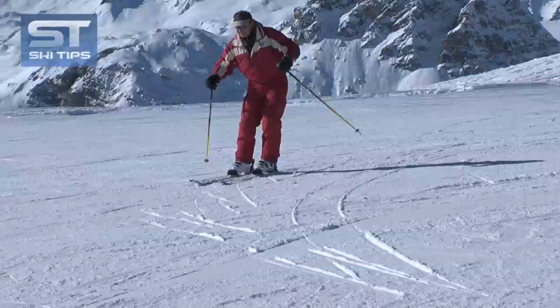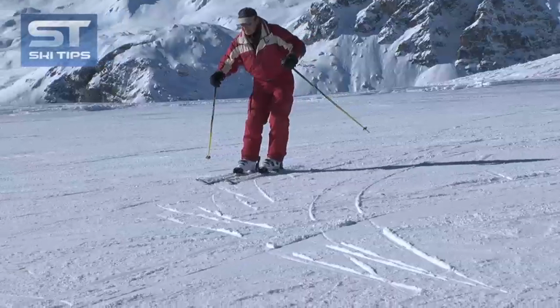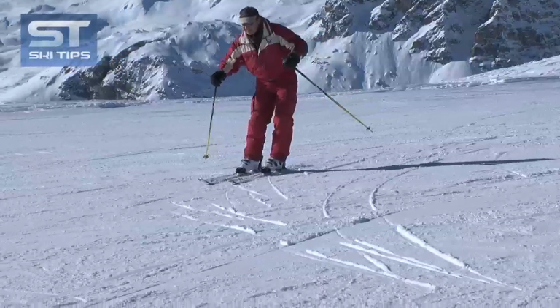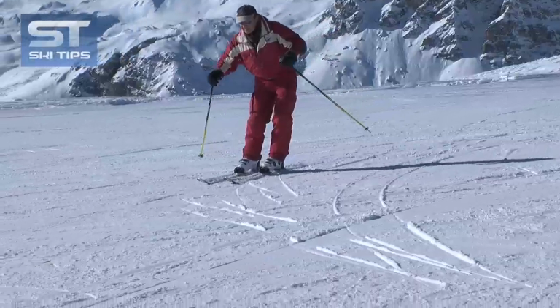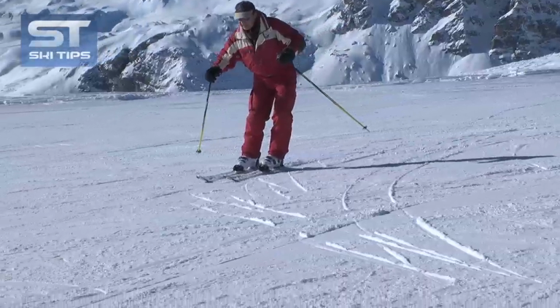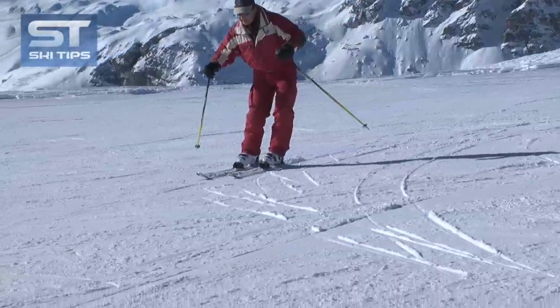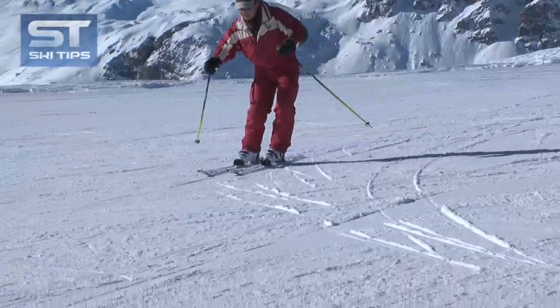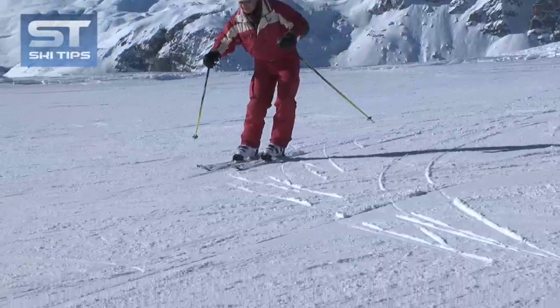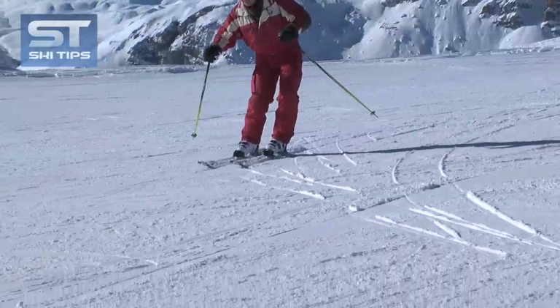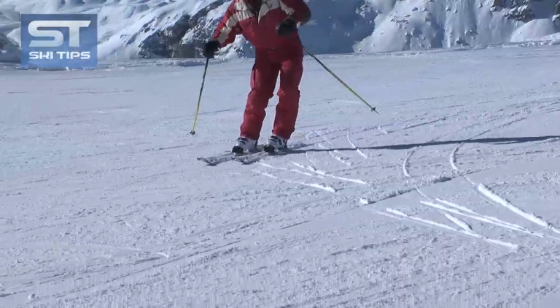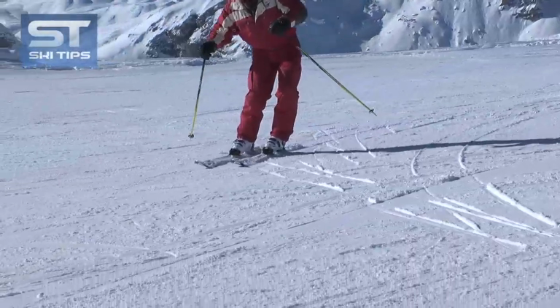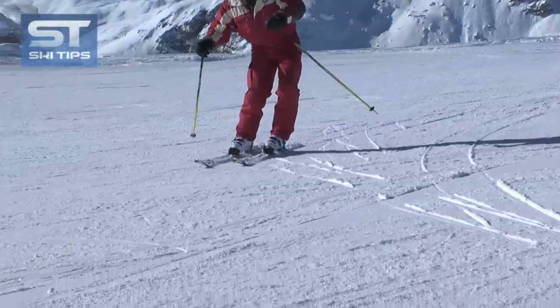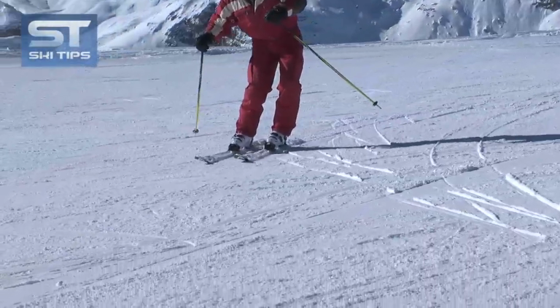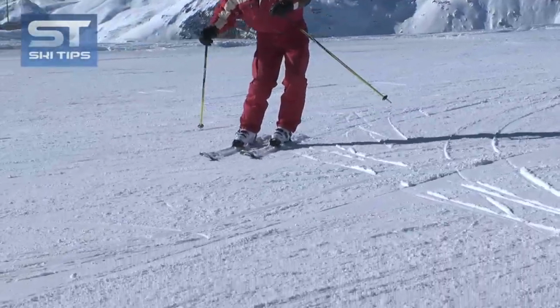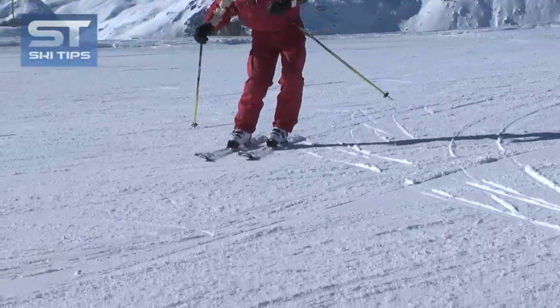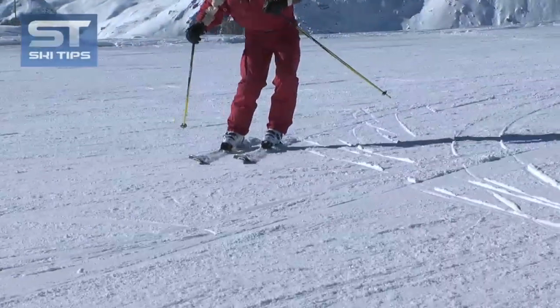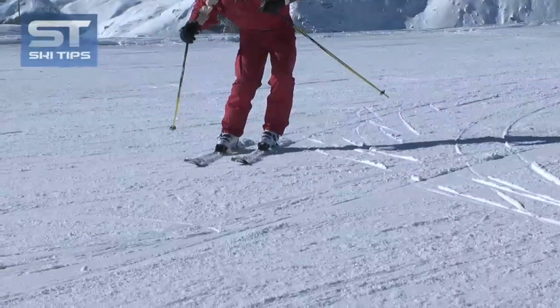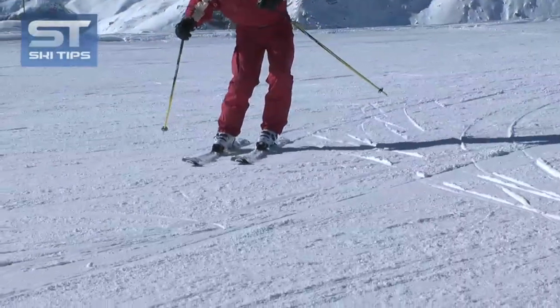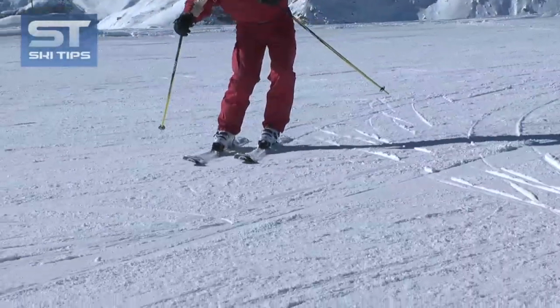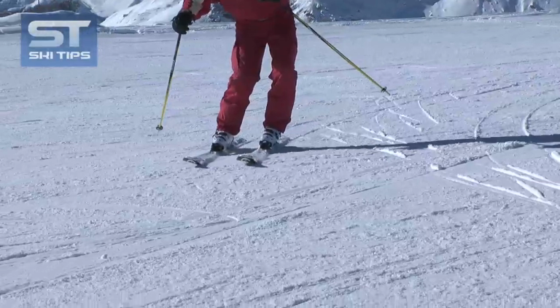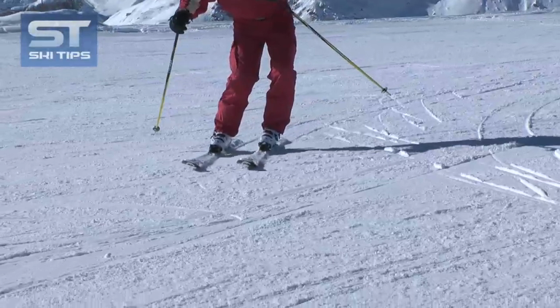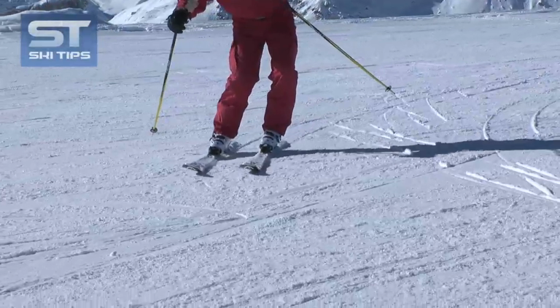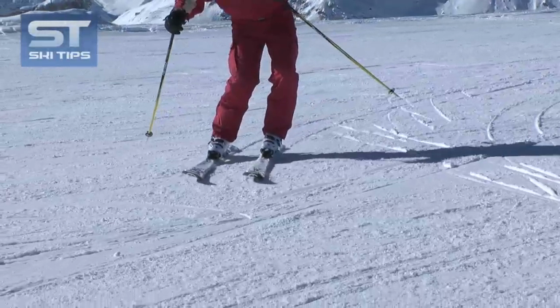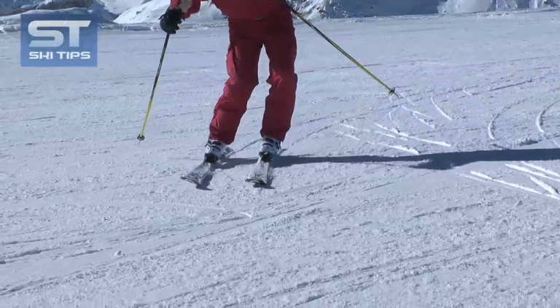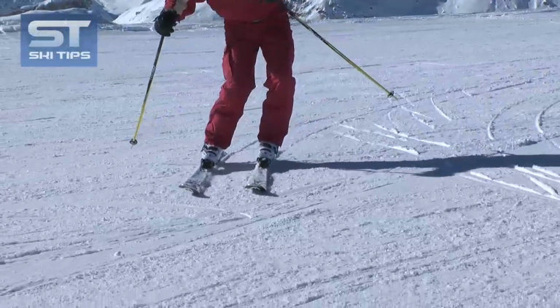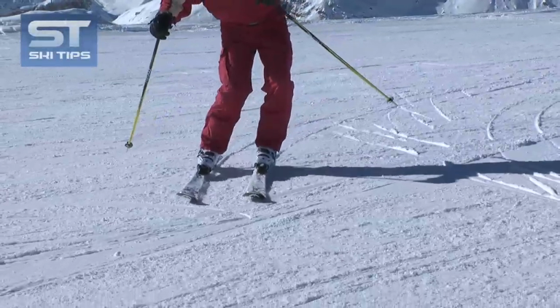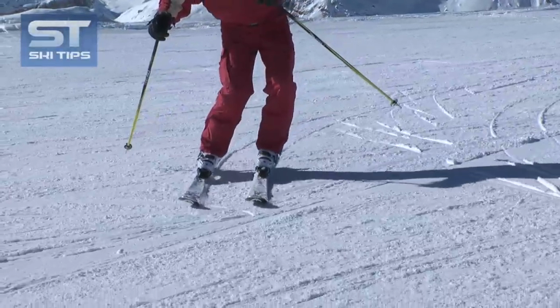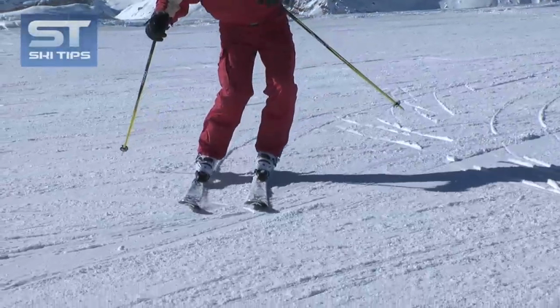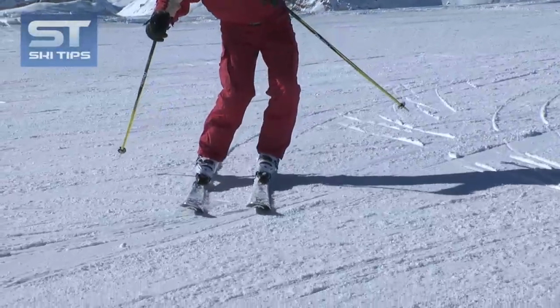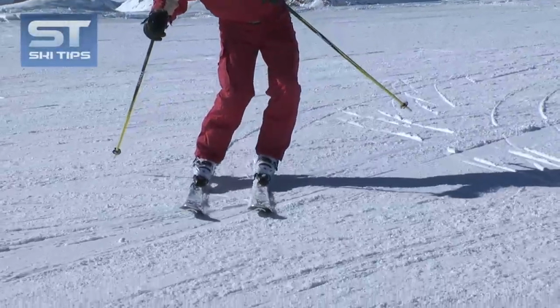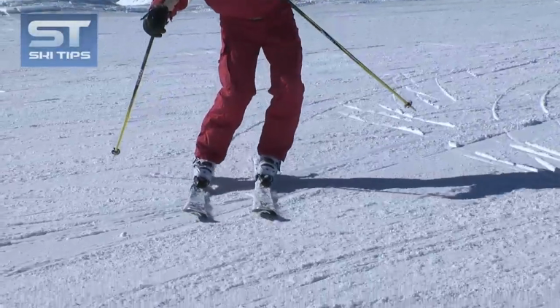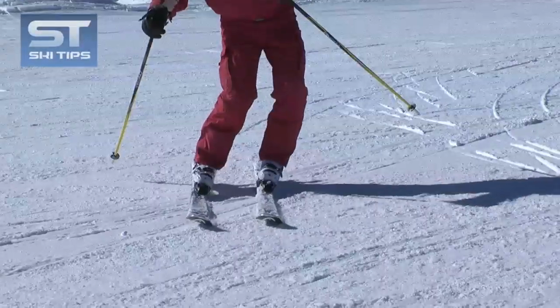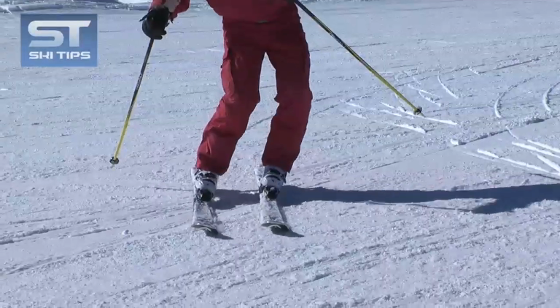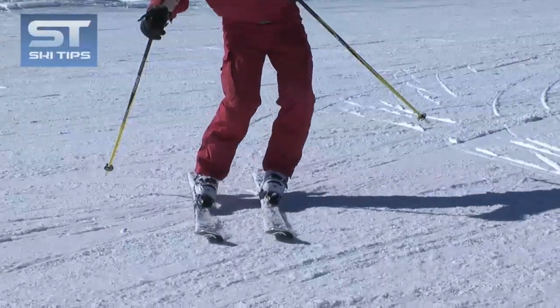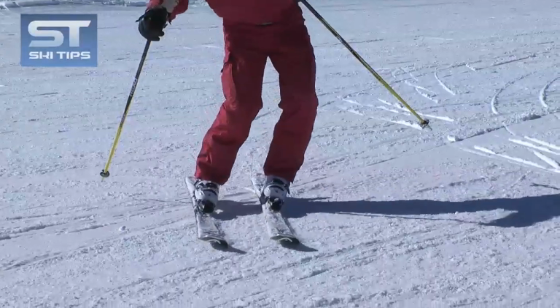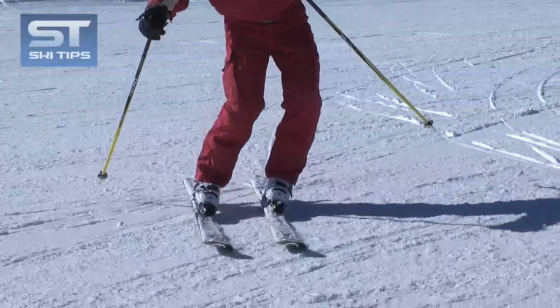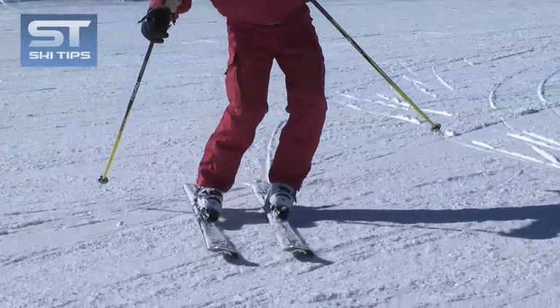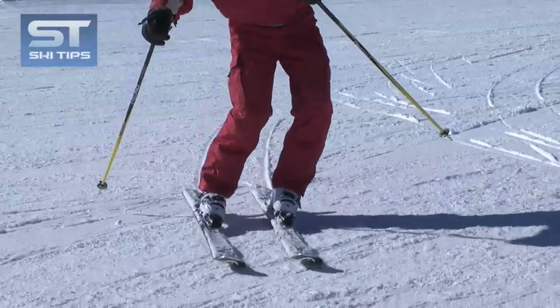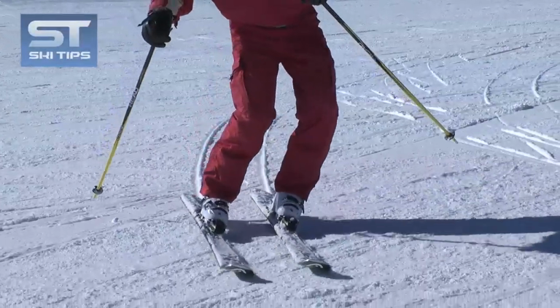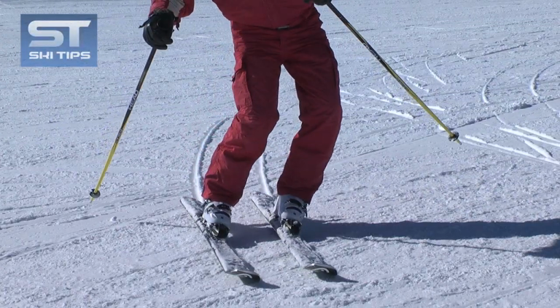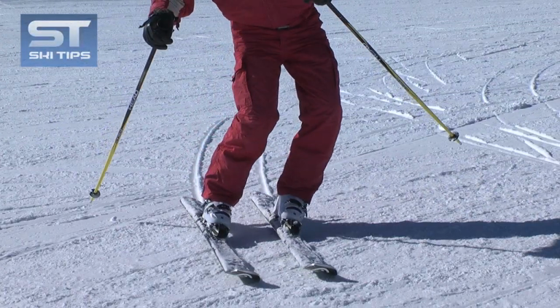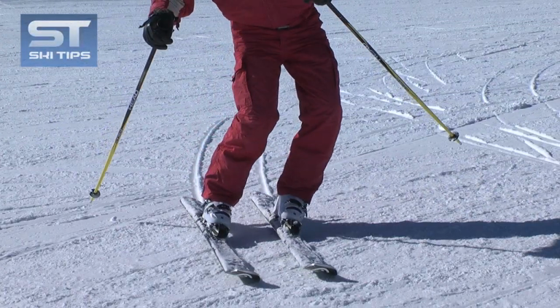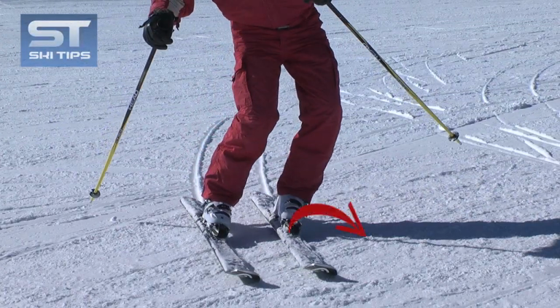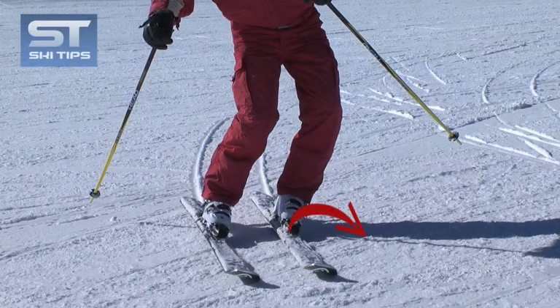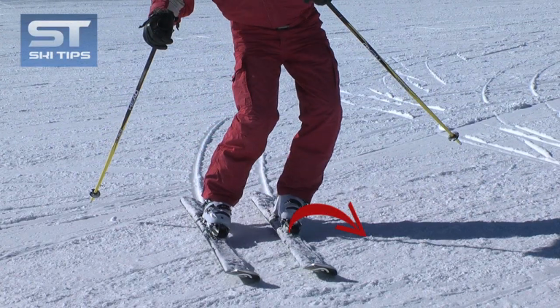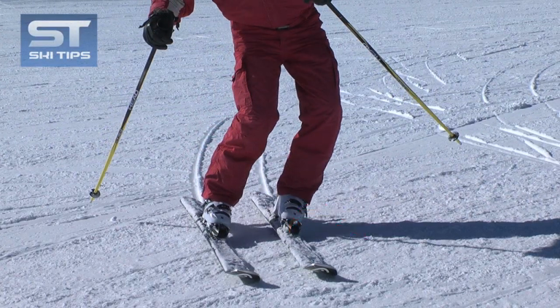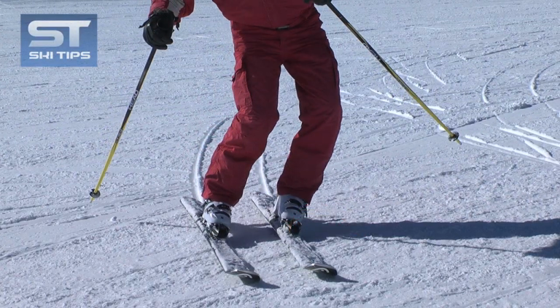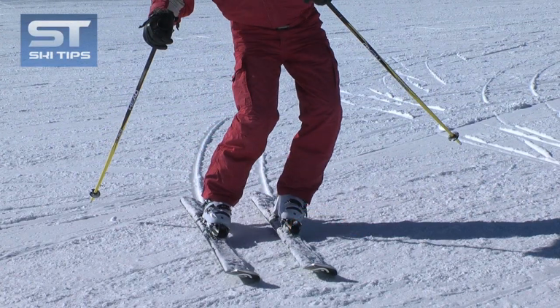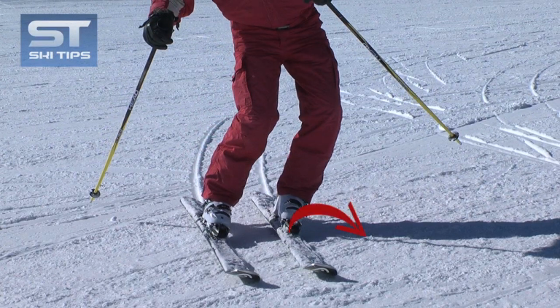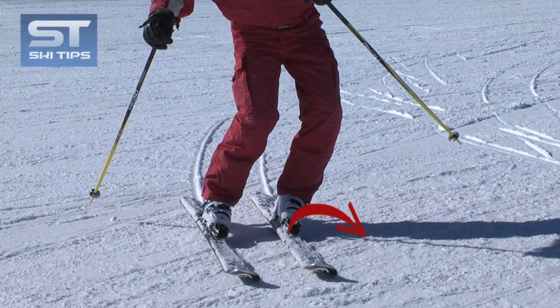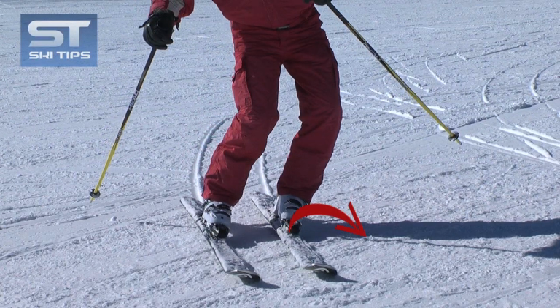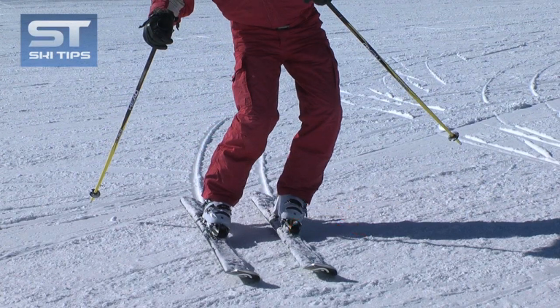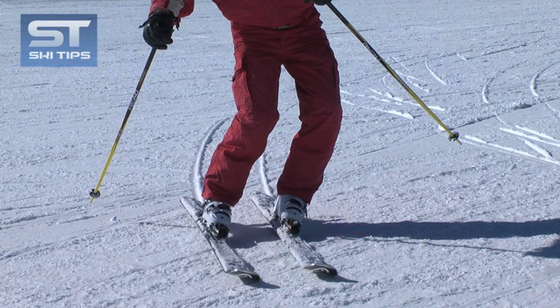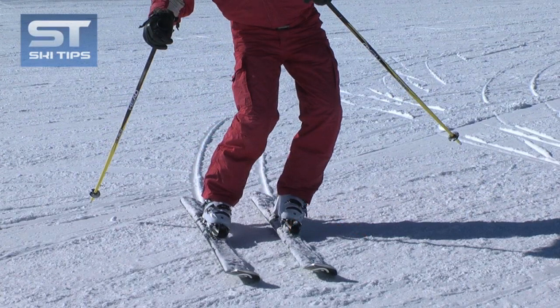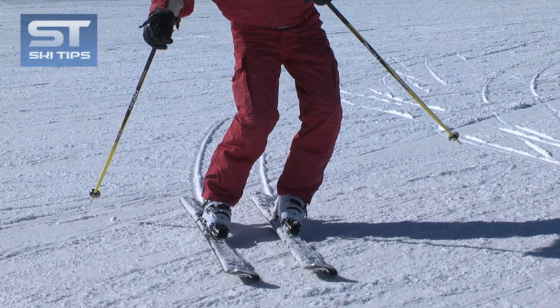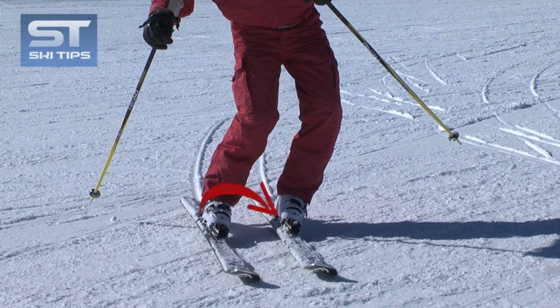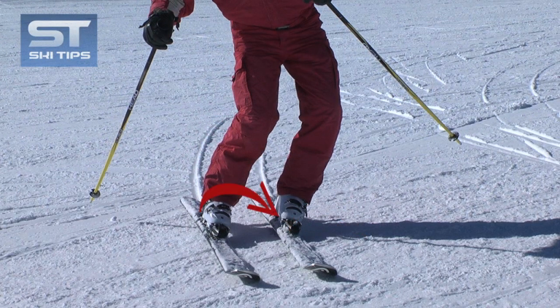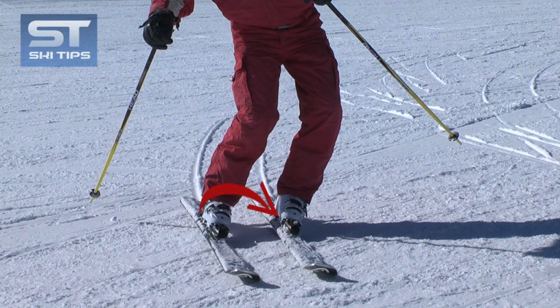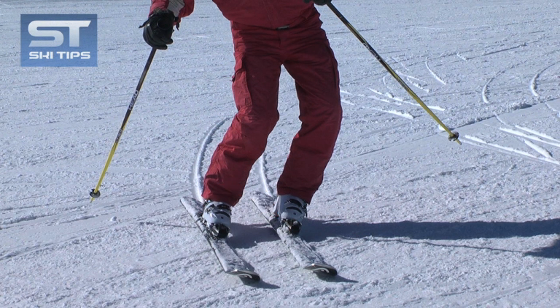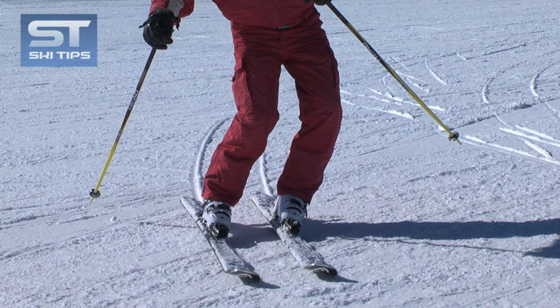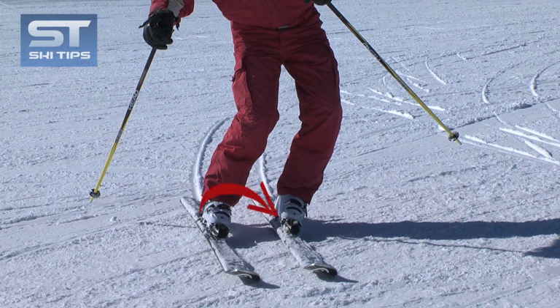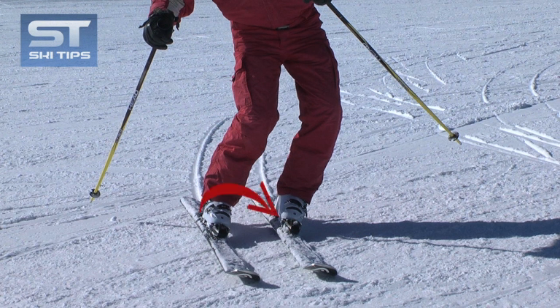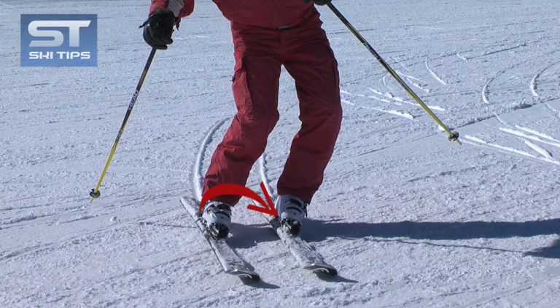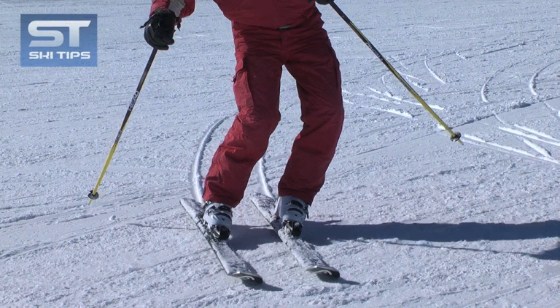Here's a tip. As you're rolling, try to visualize rolling your uphill little toe and your downhill heel.